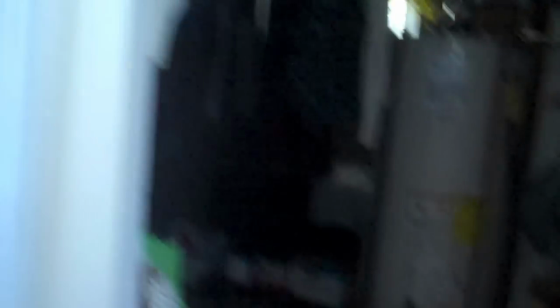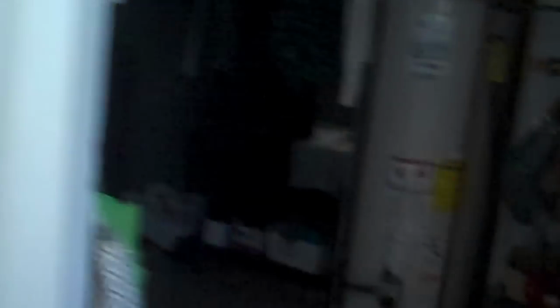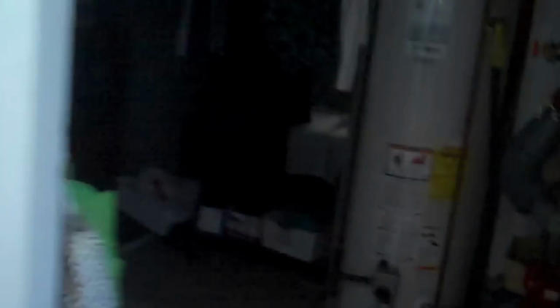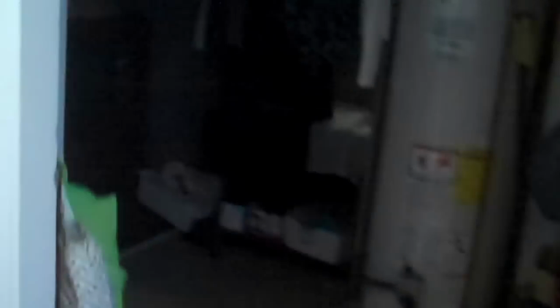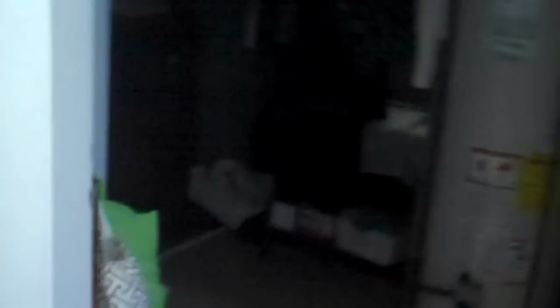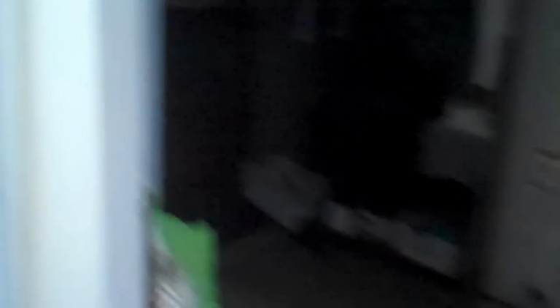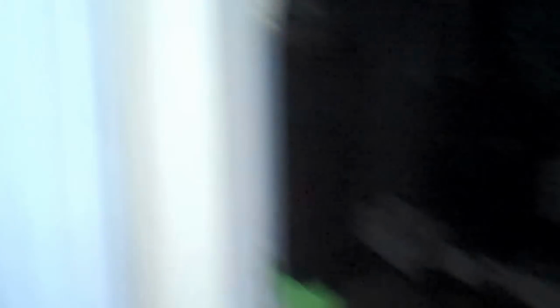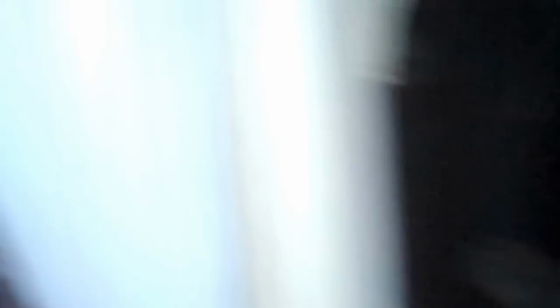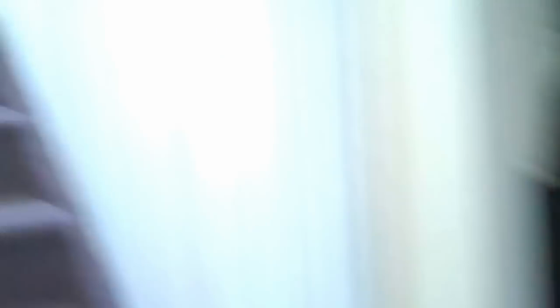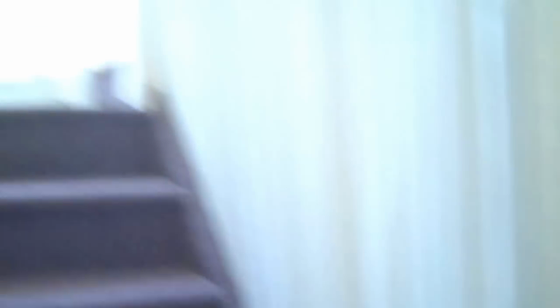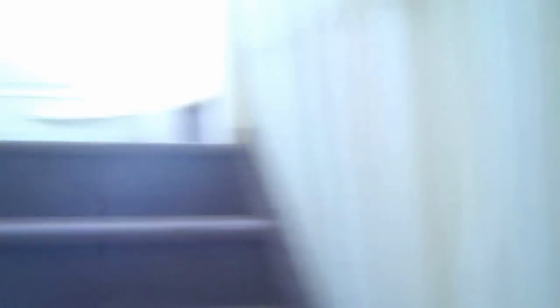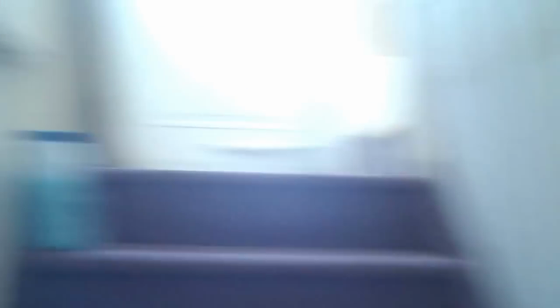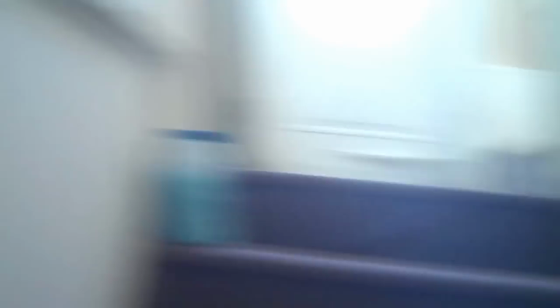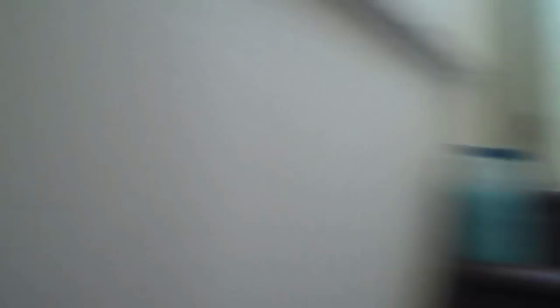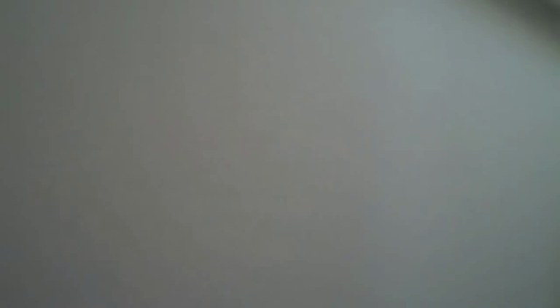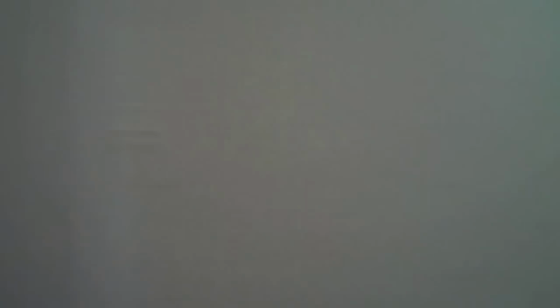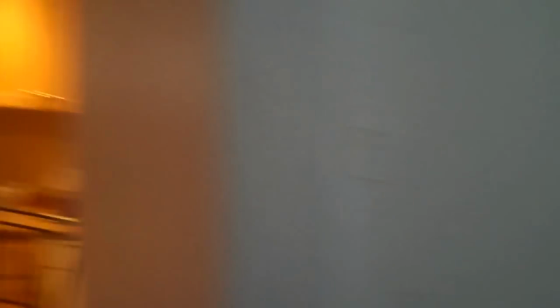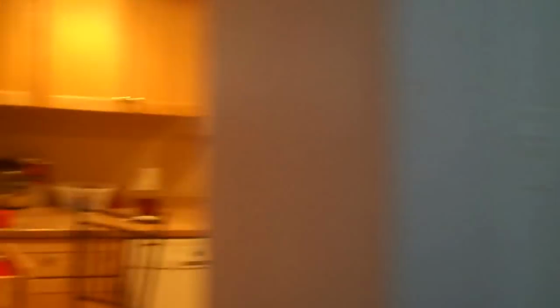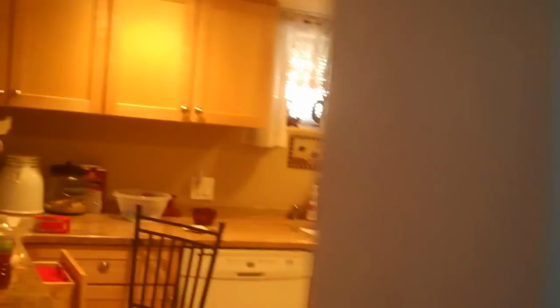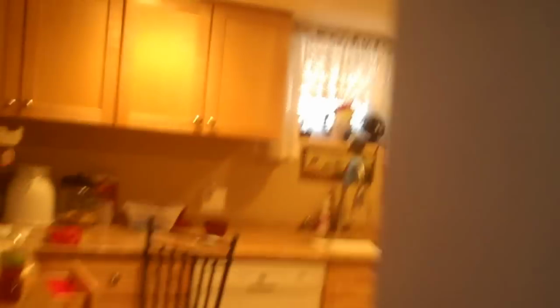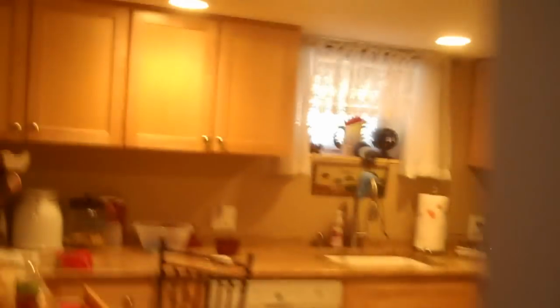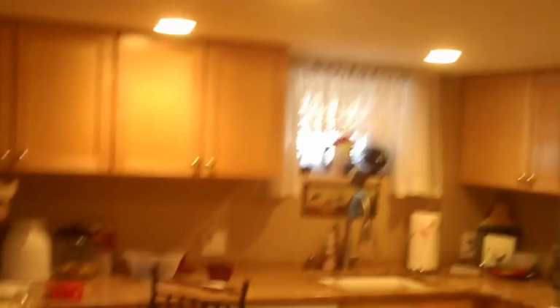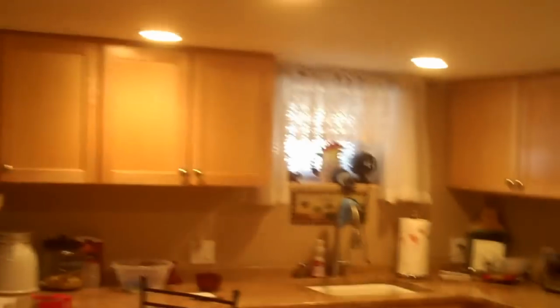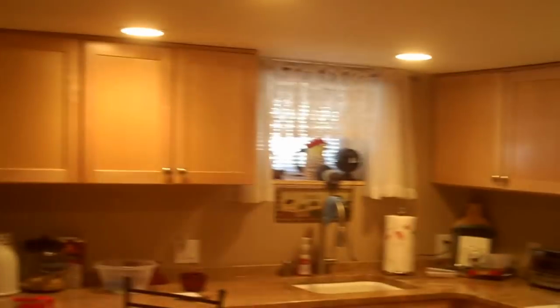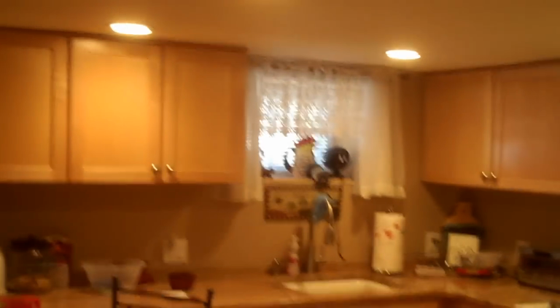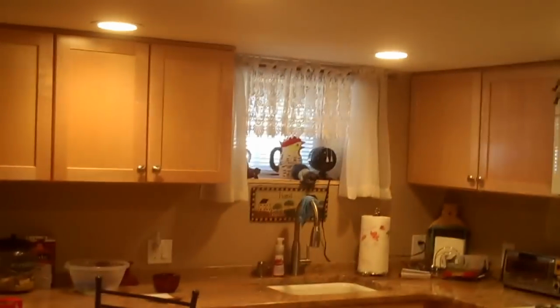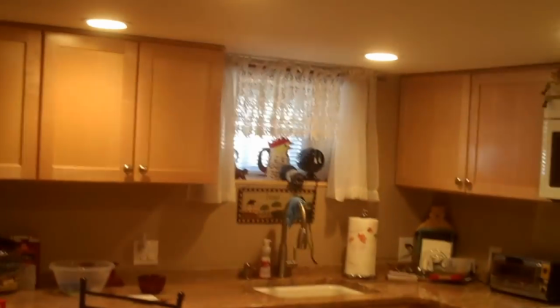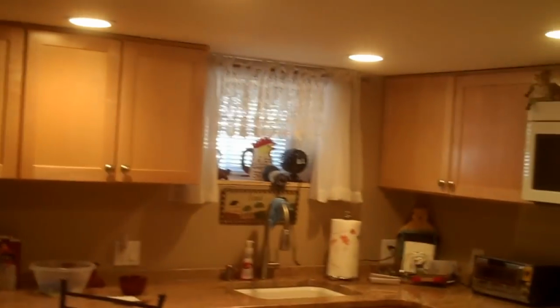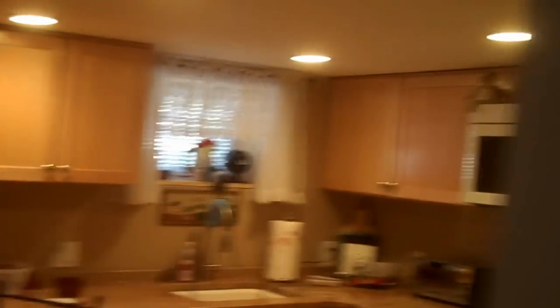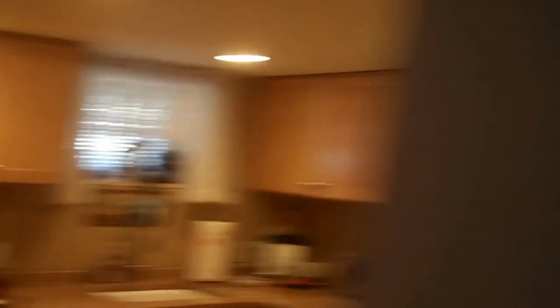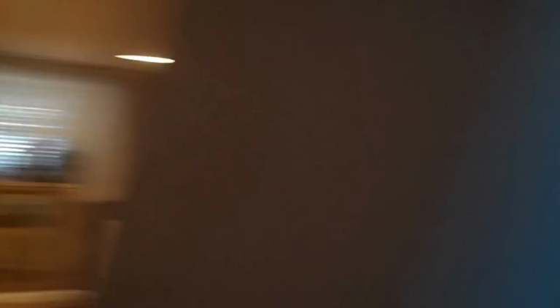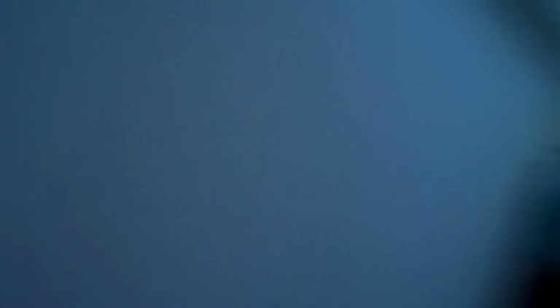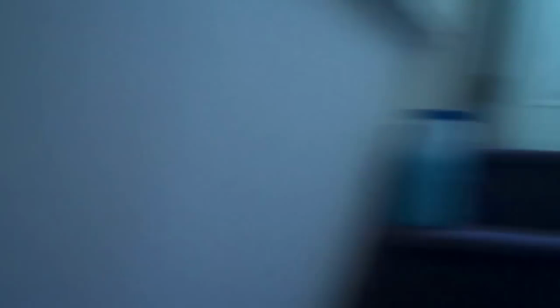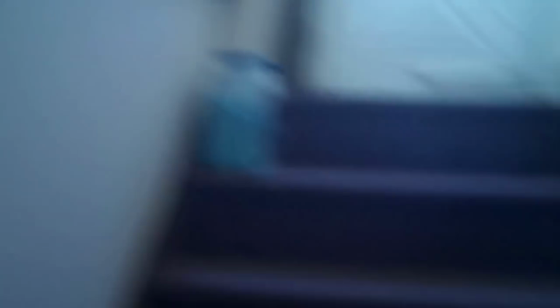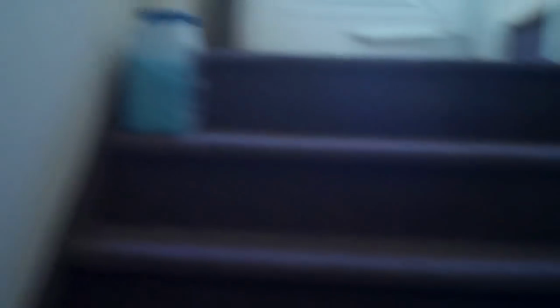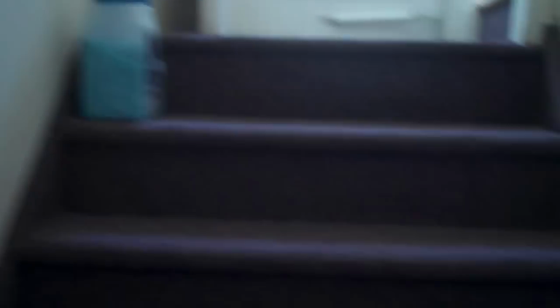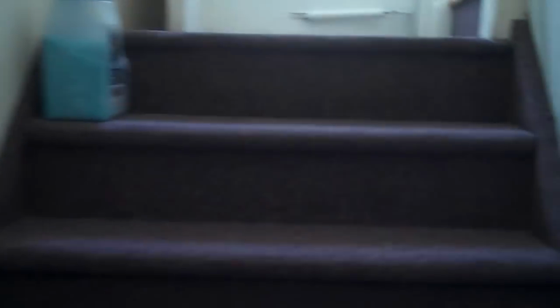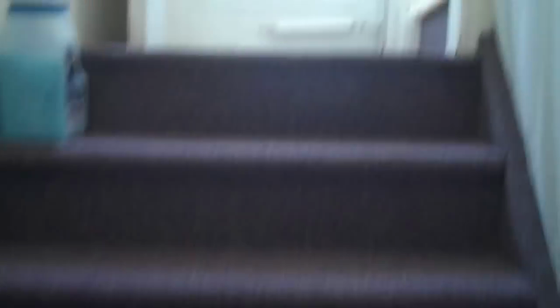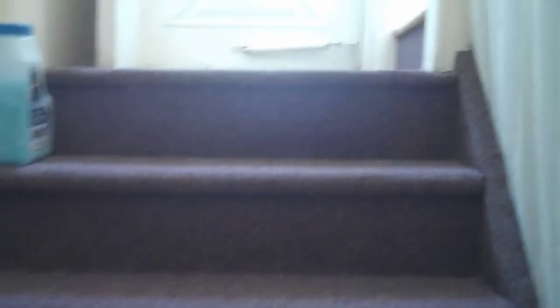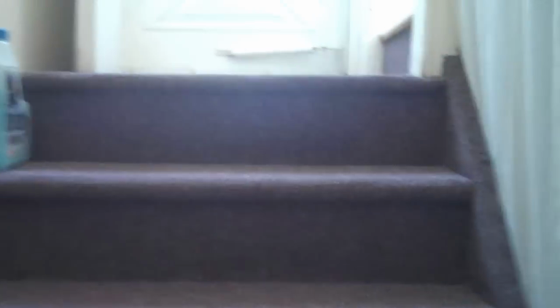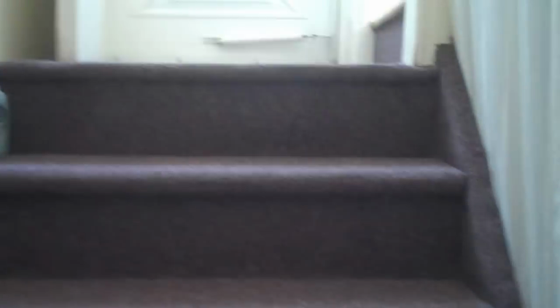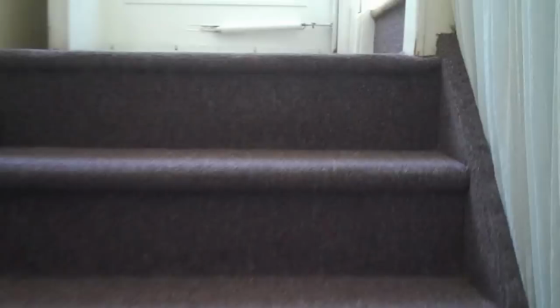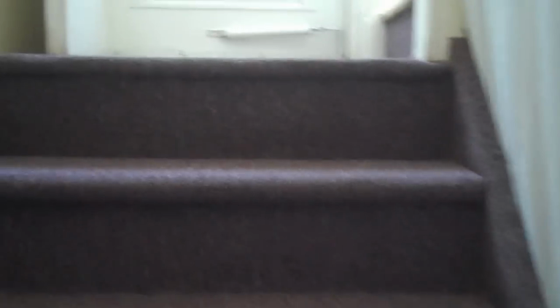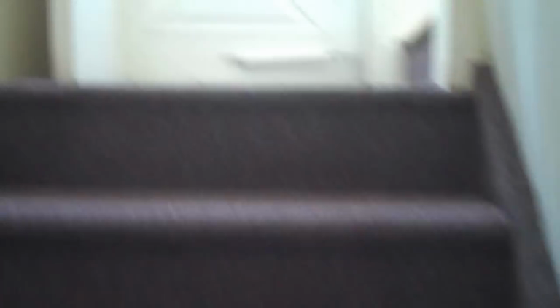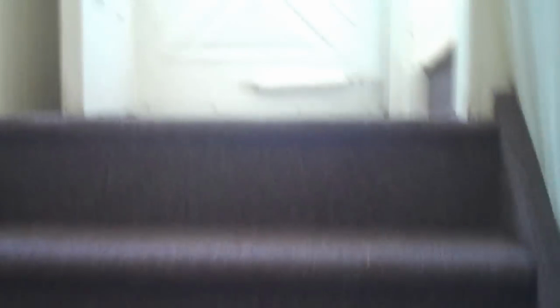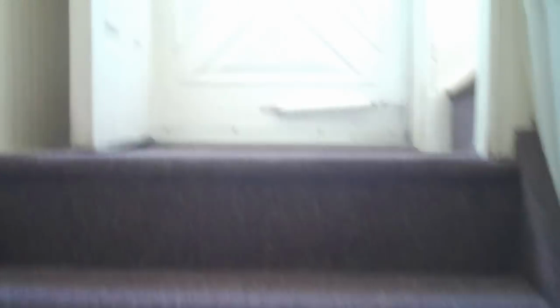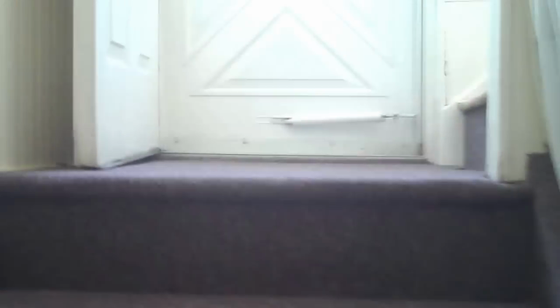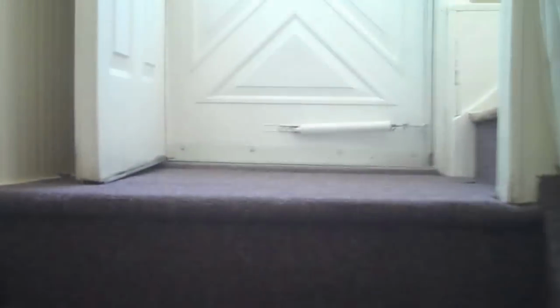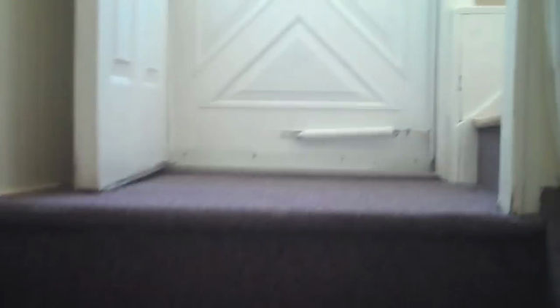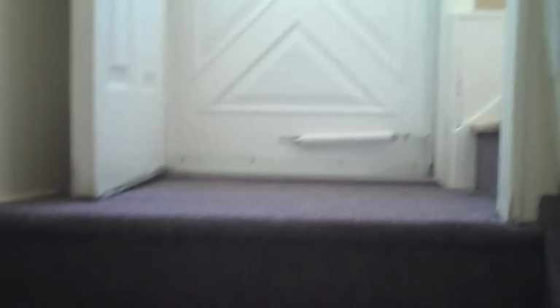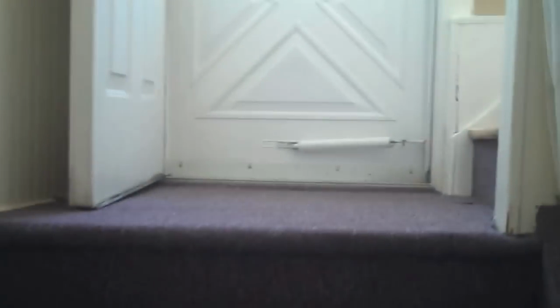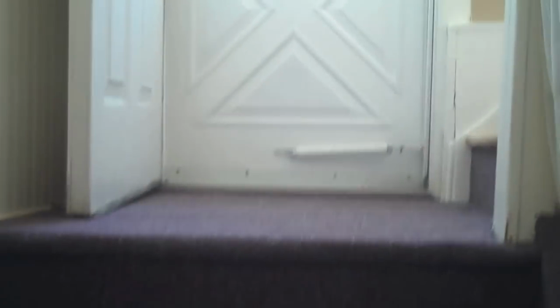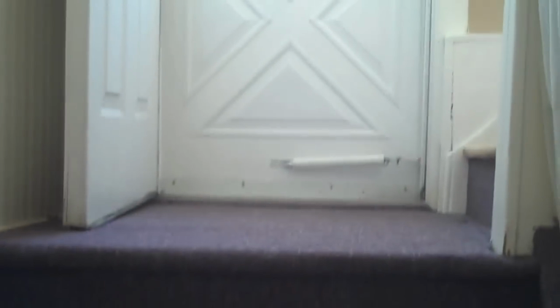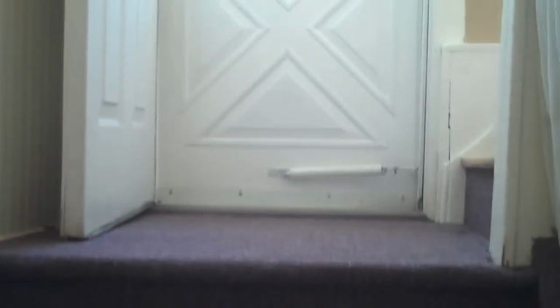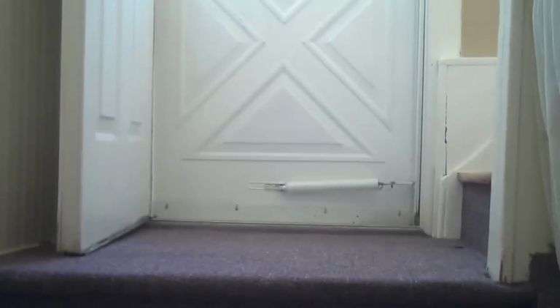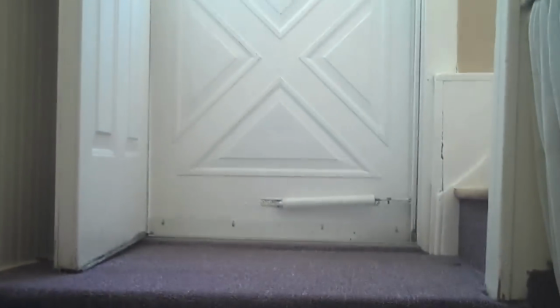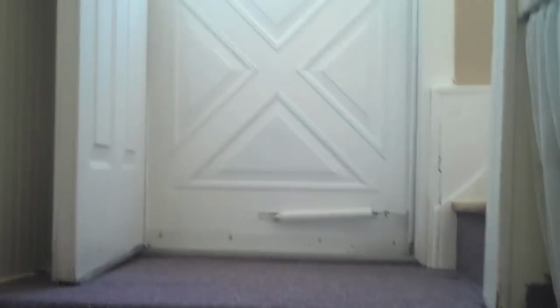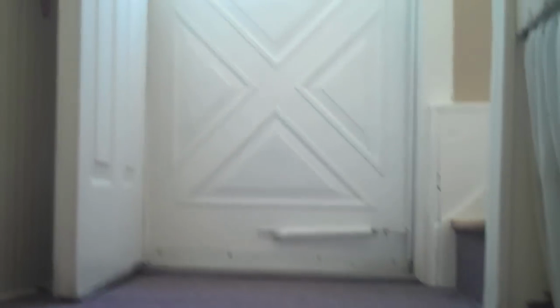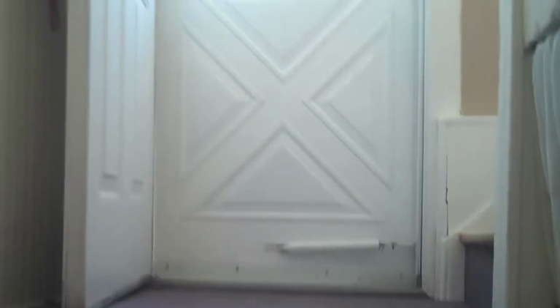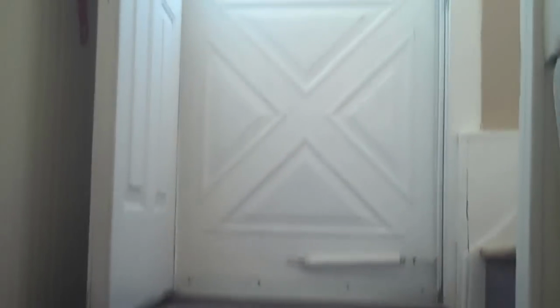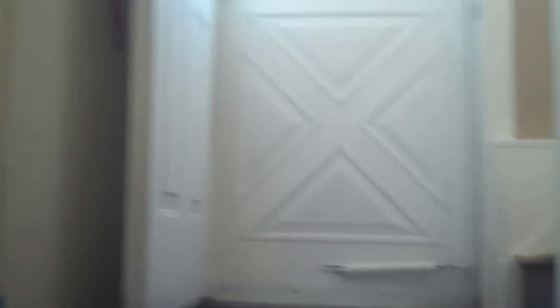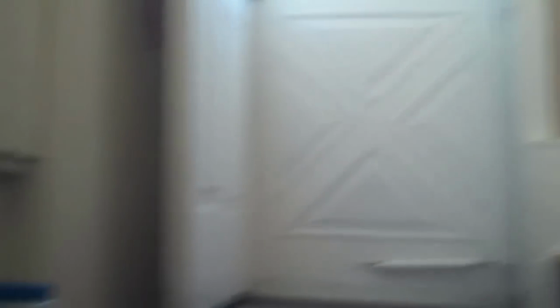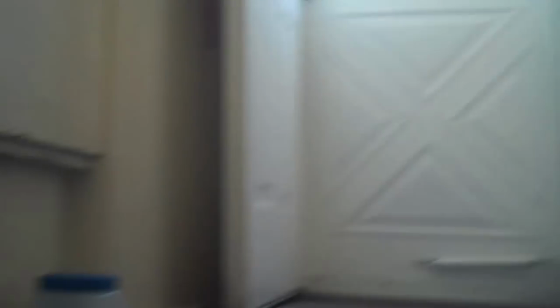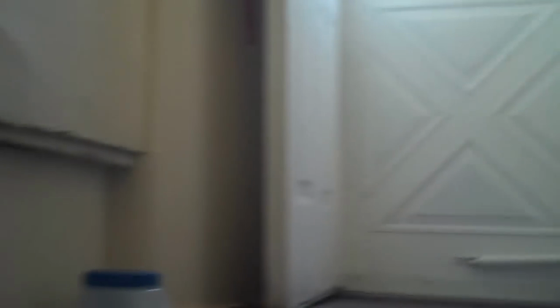The lights dimmed for a second when we cut over, but that's it. You can hear the generator running outside.